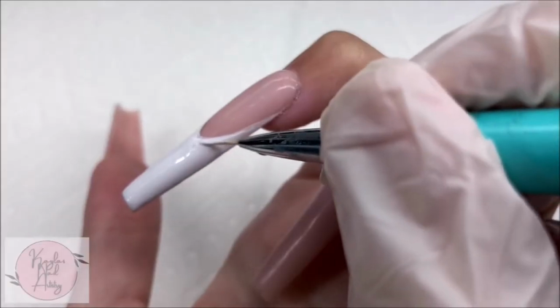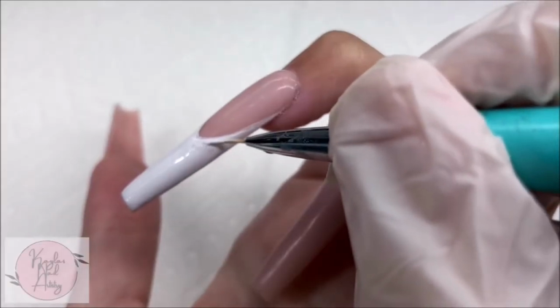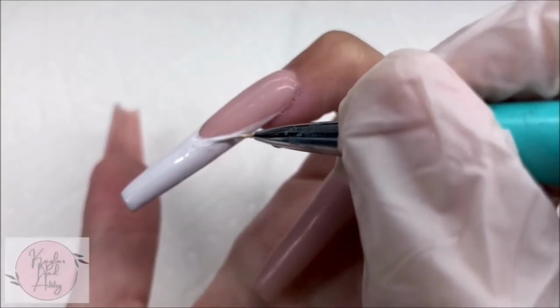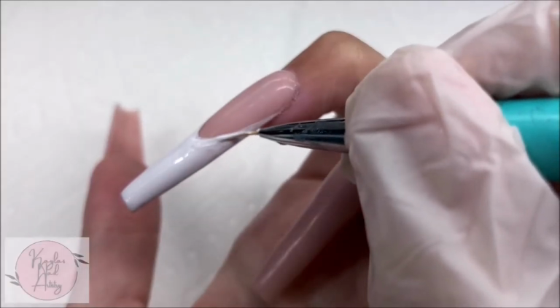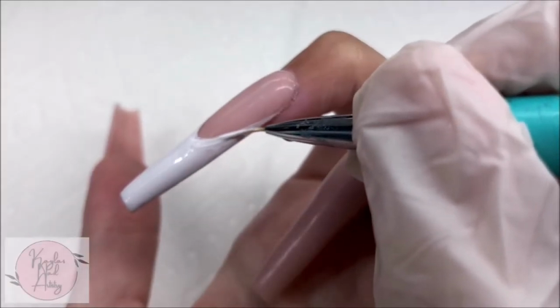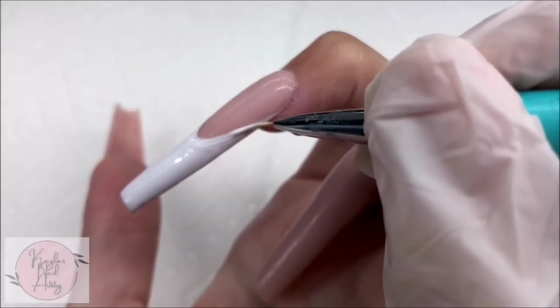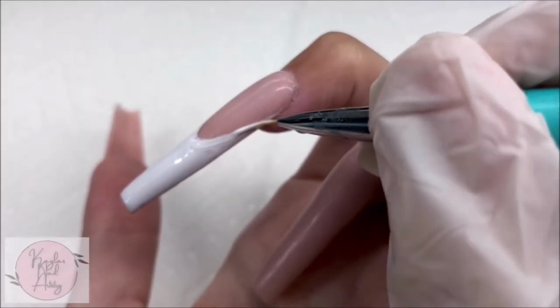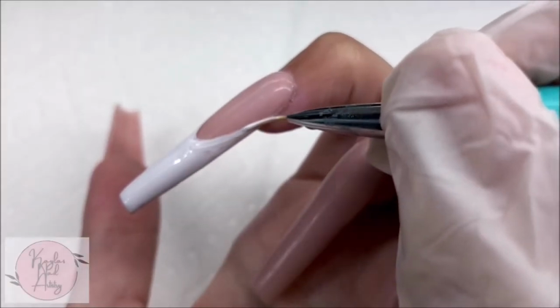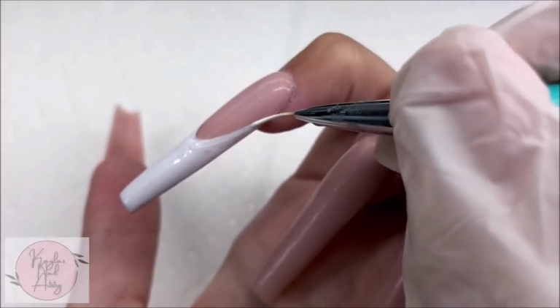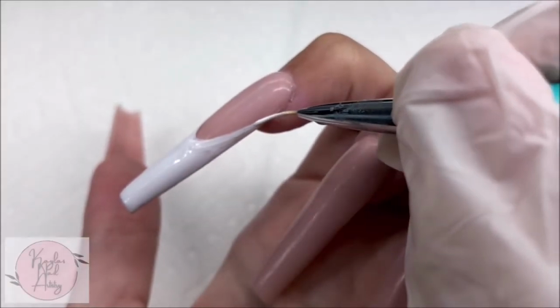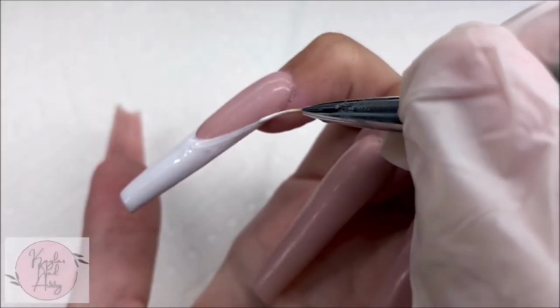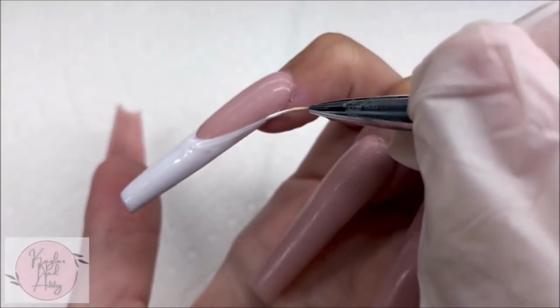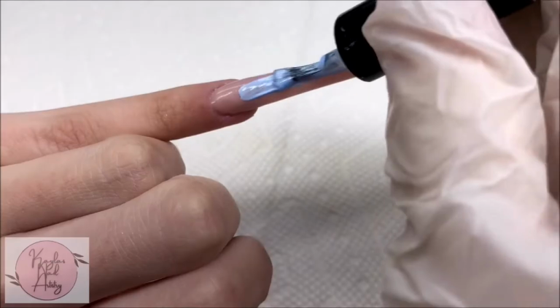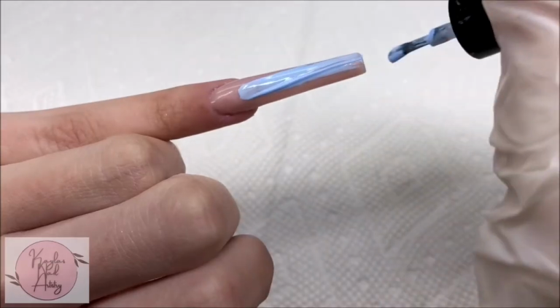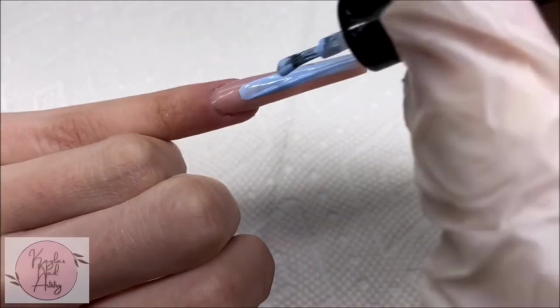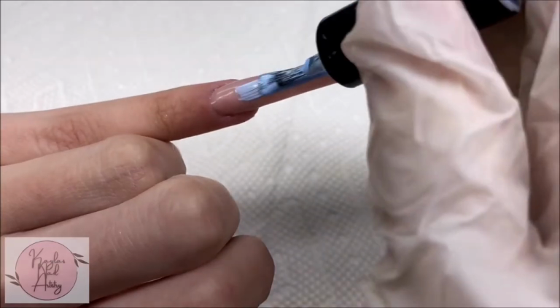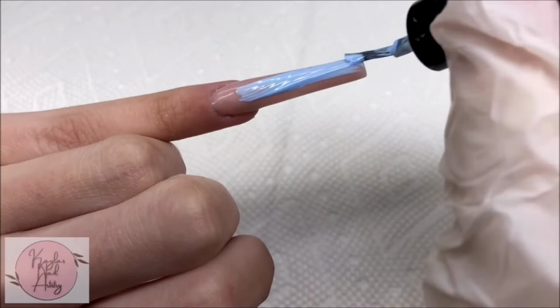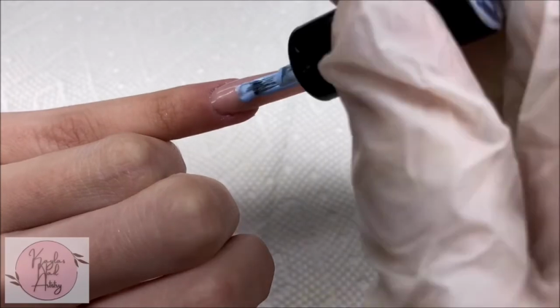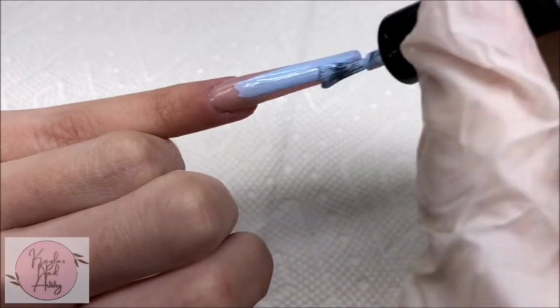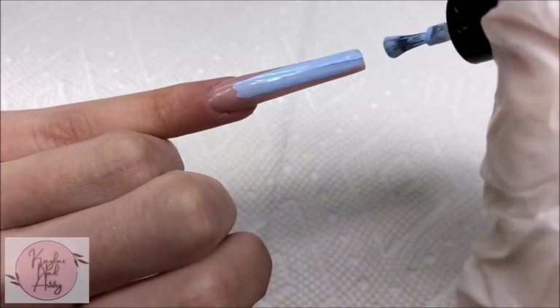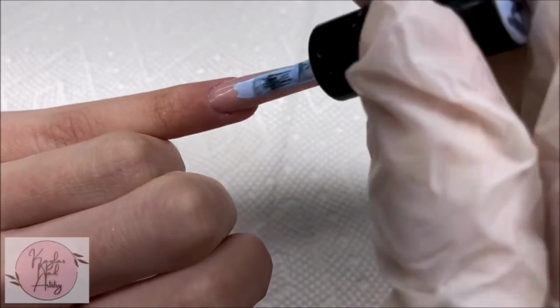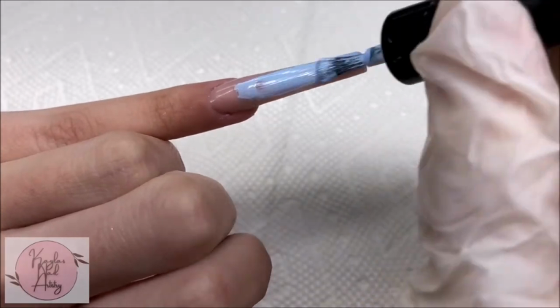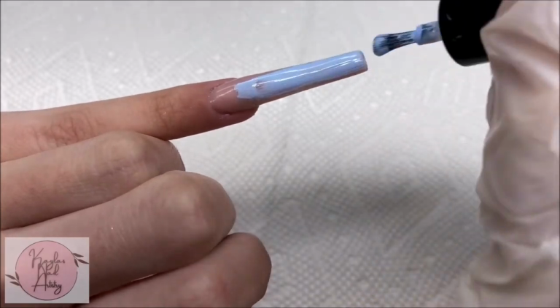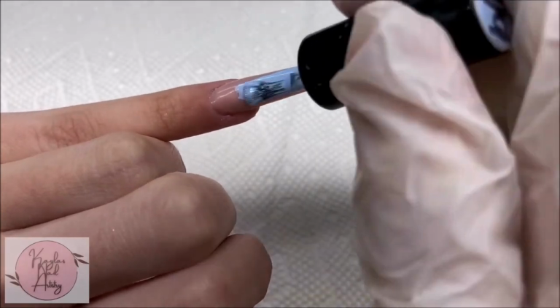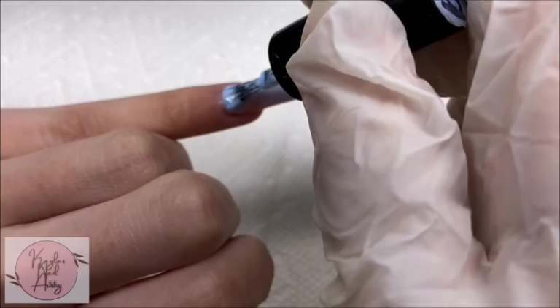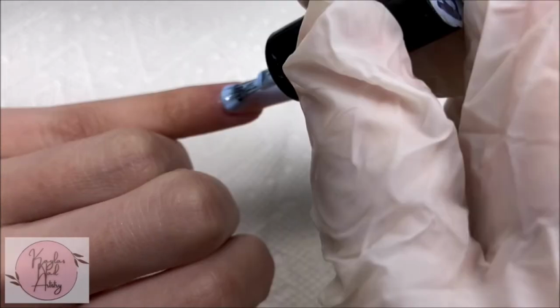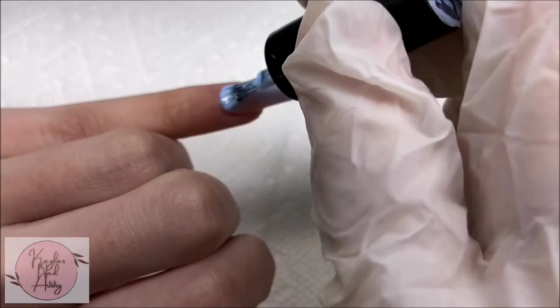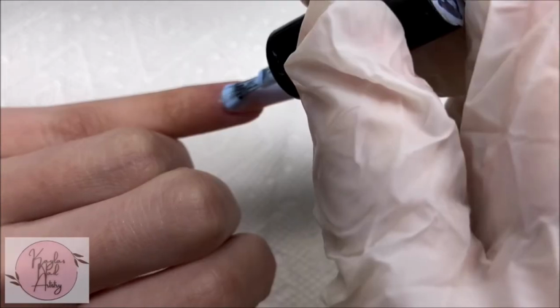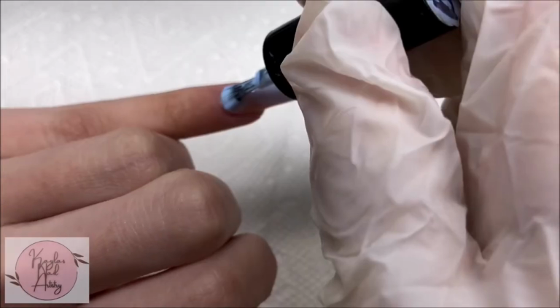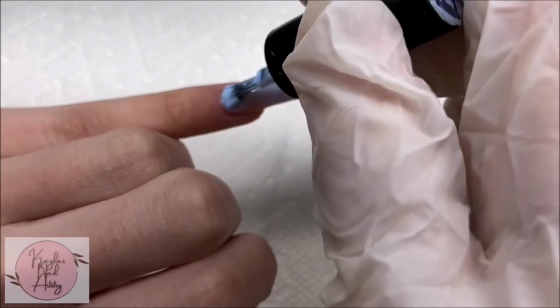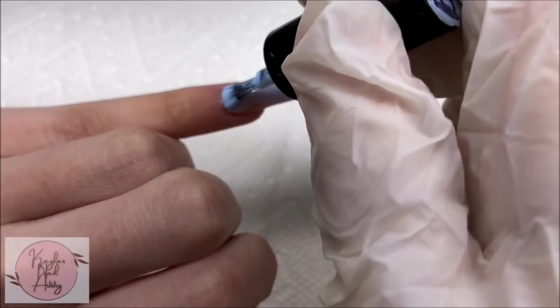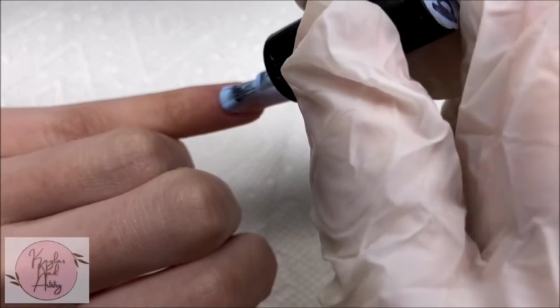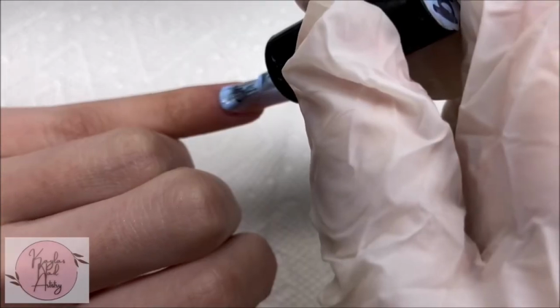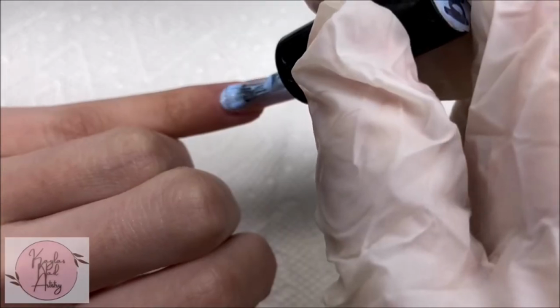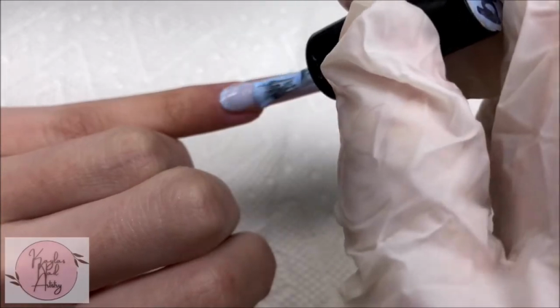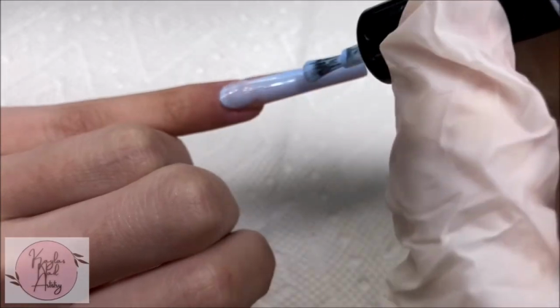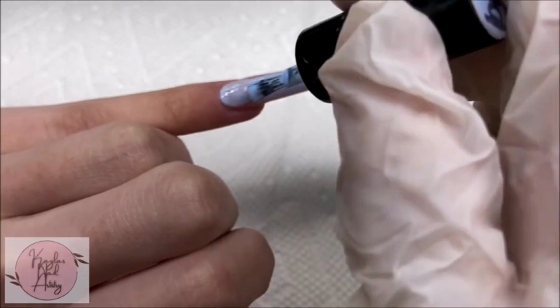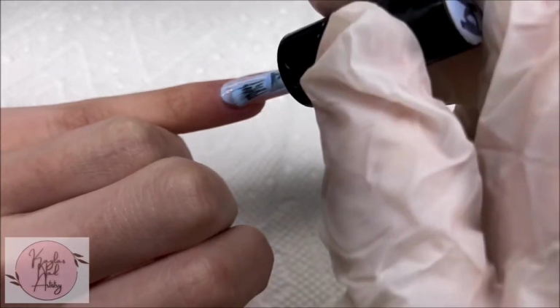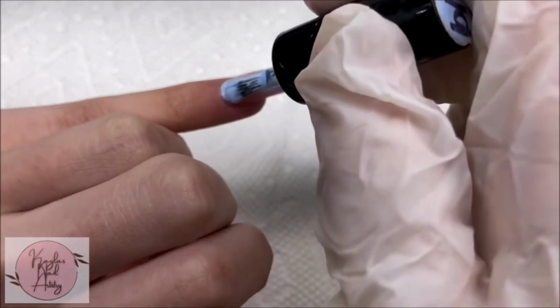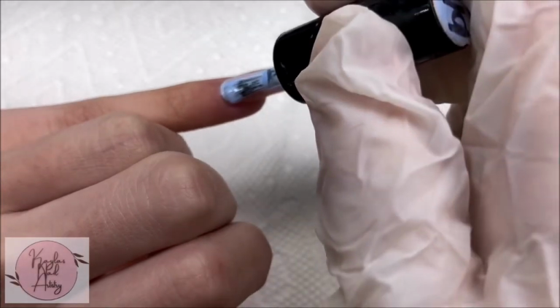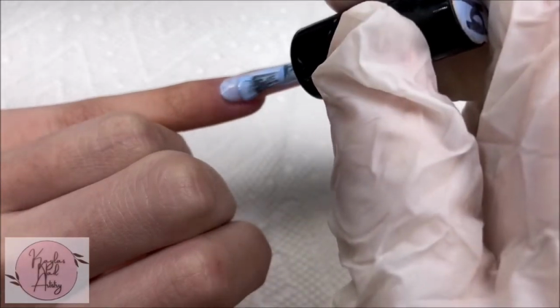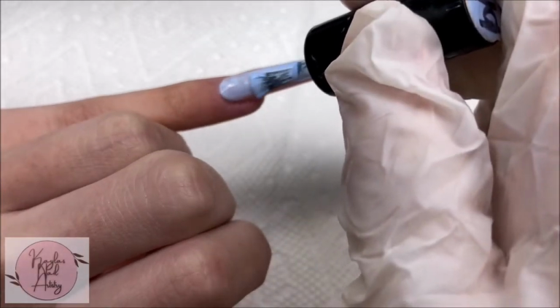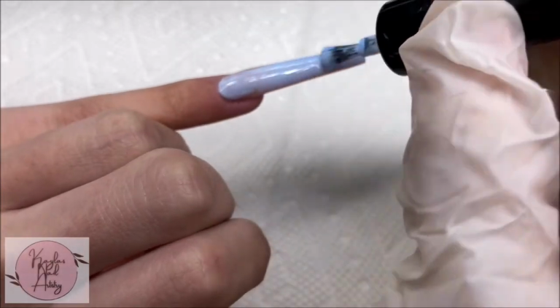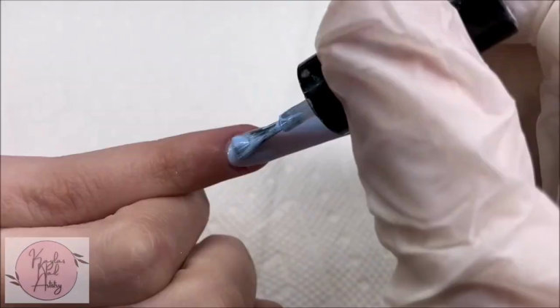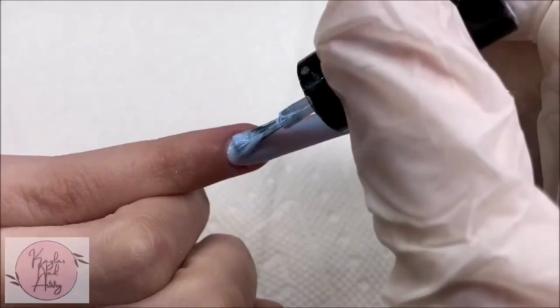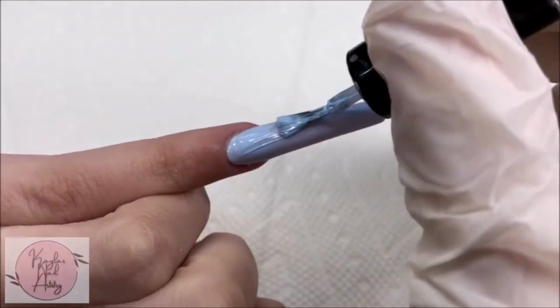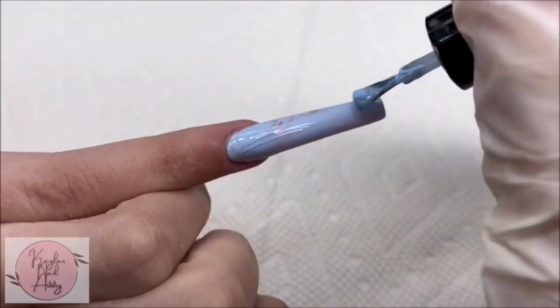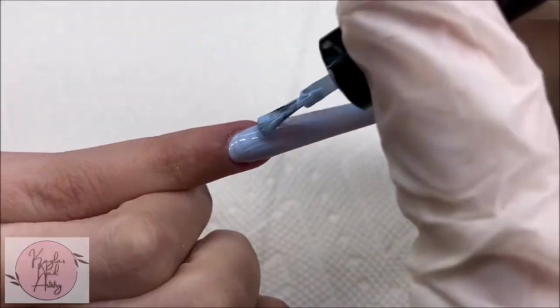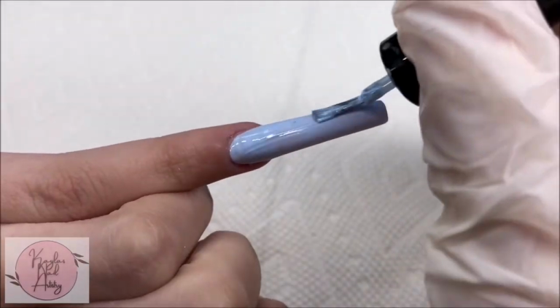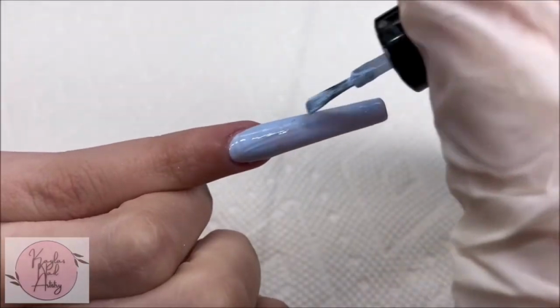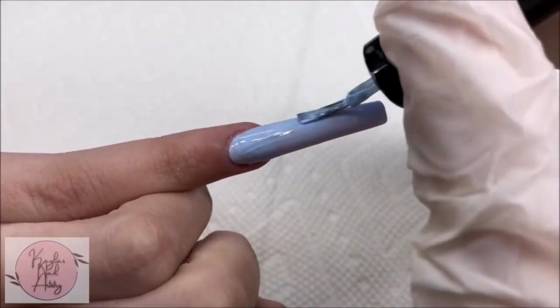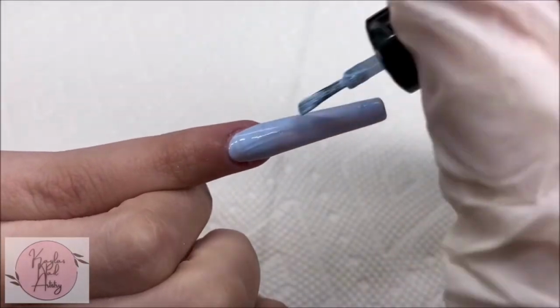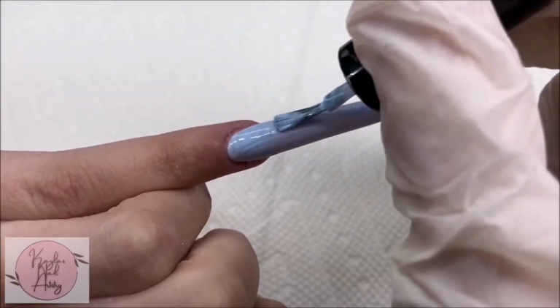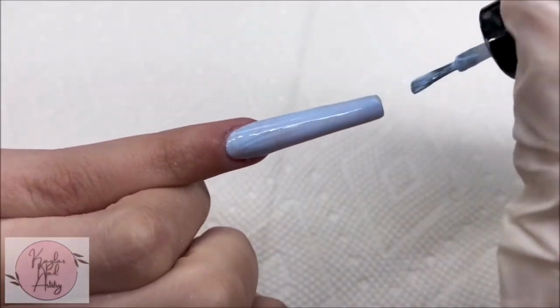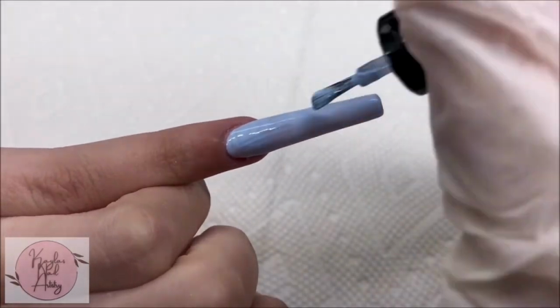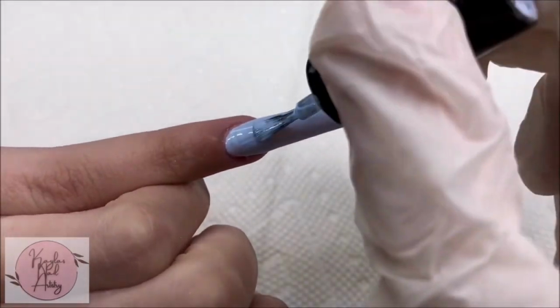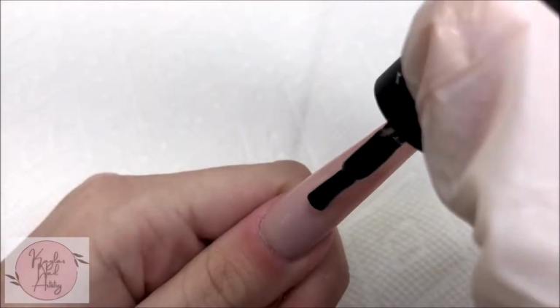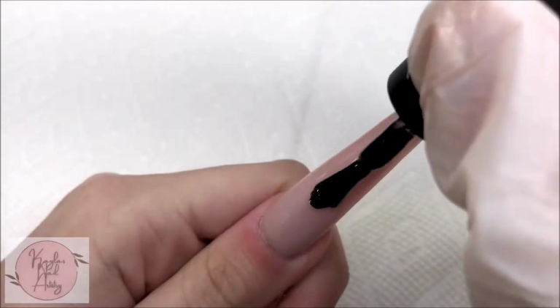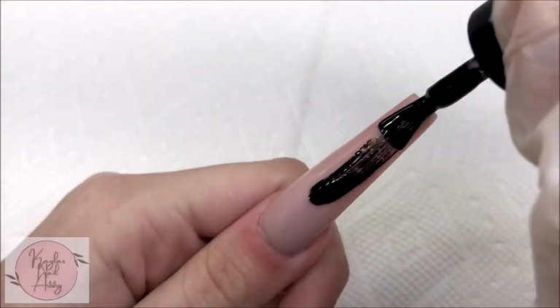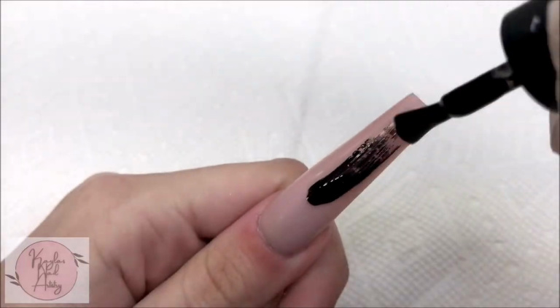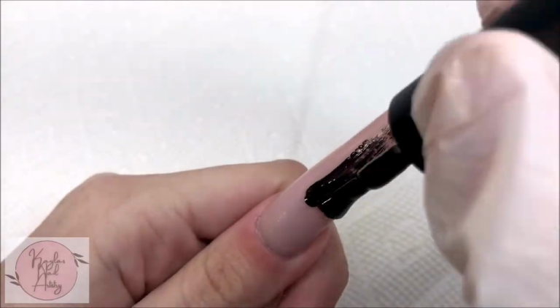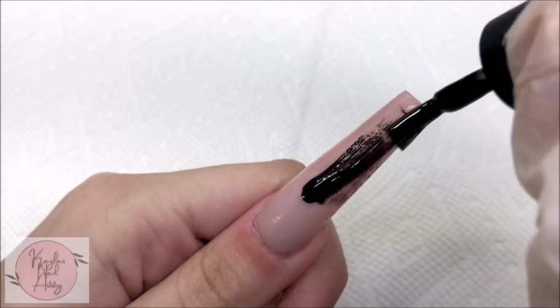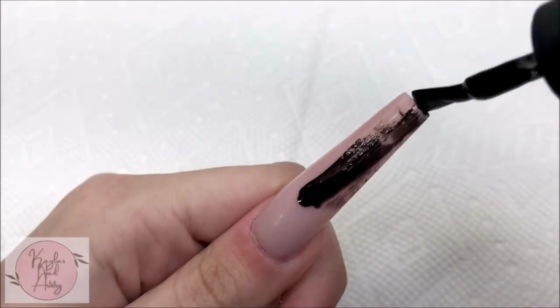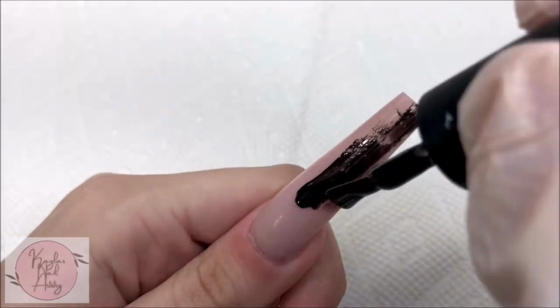I'm going to jump around a bit — on our pinky nail I'm going to paint it light blue, and I'm going to paint the thumb black.